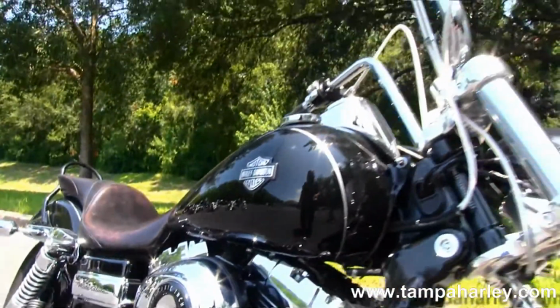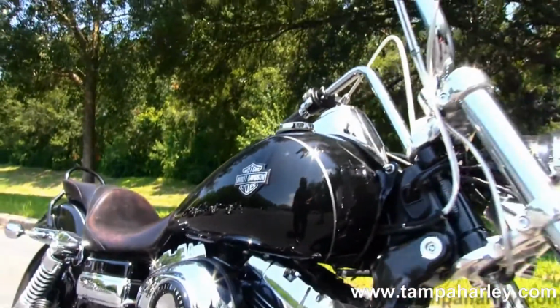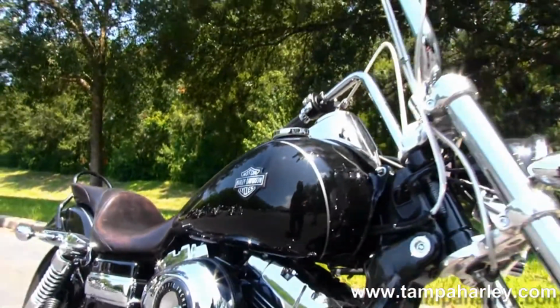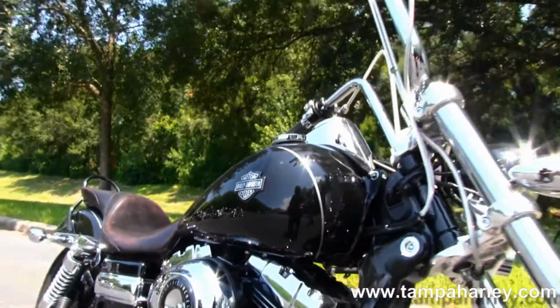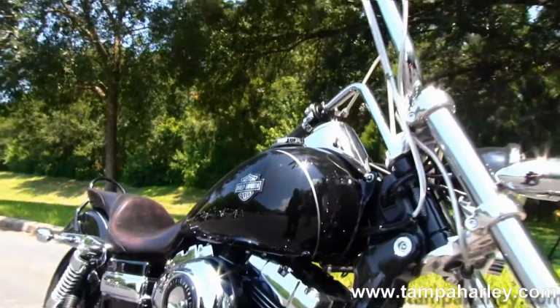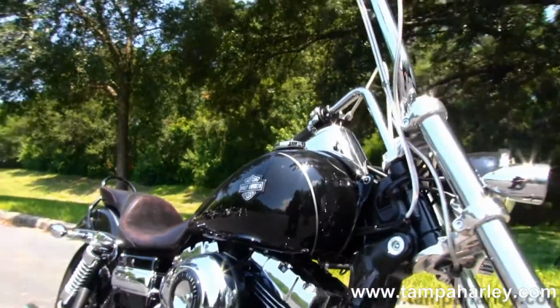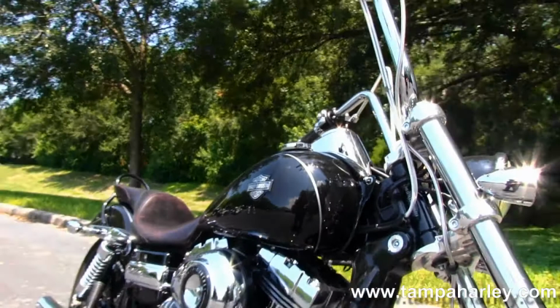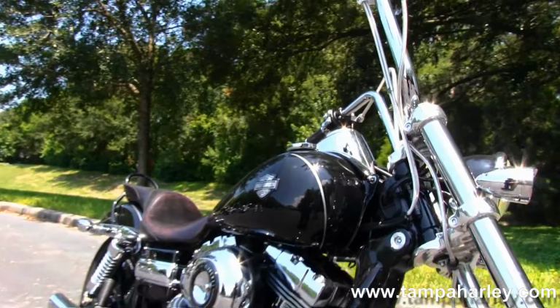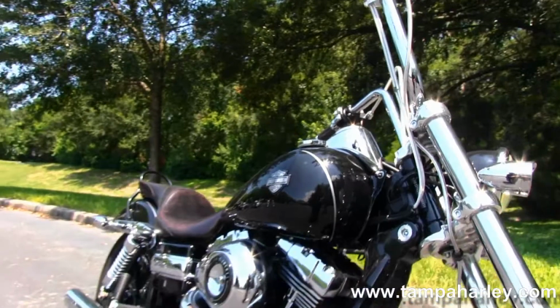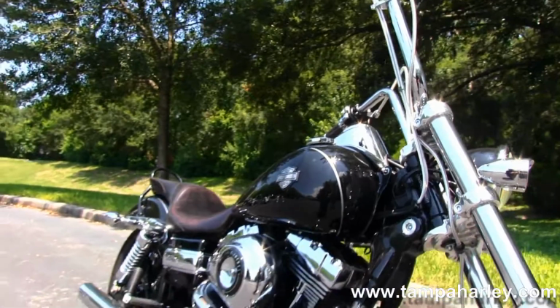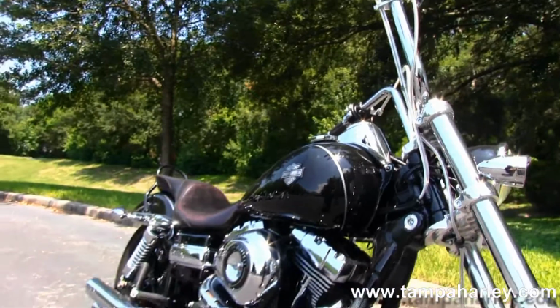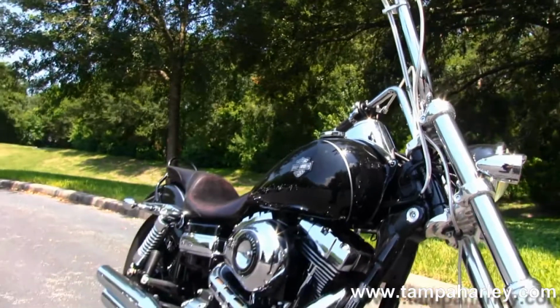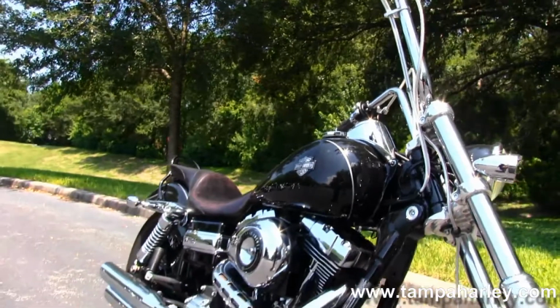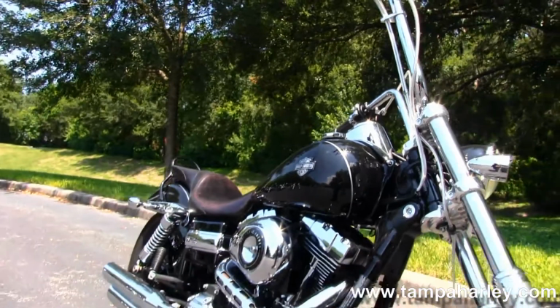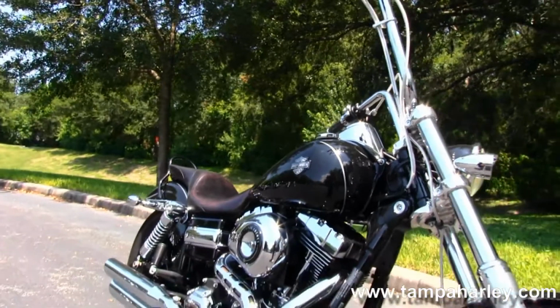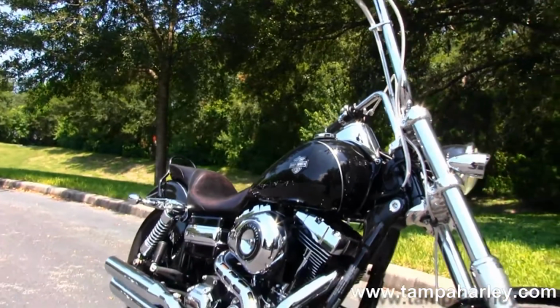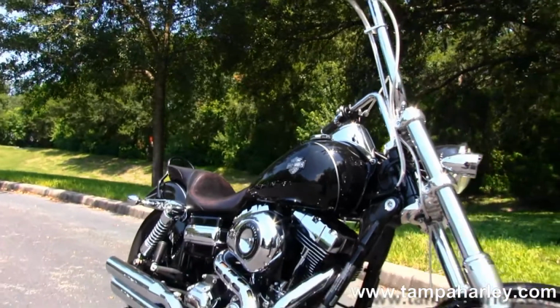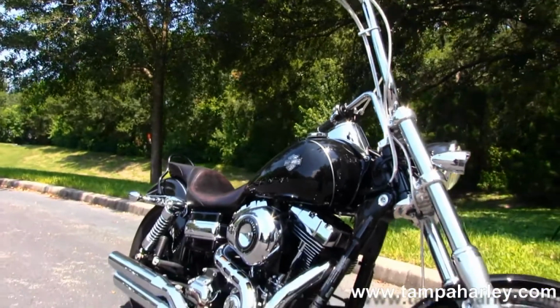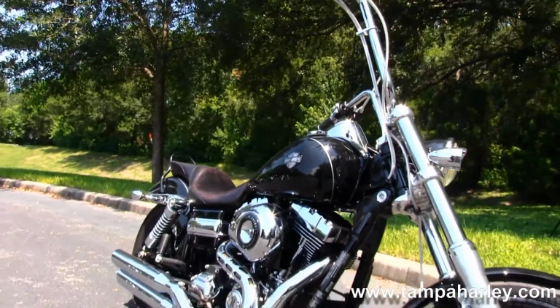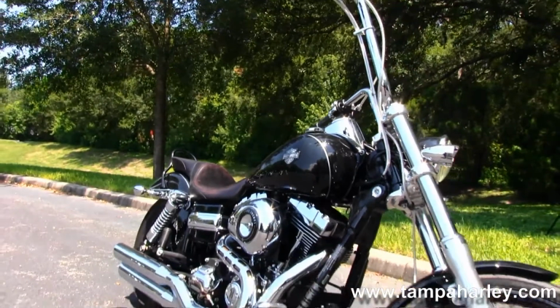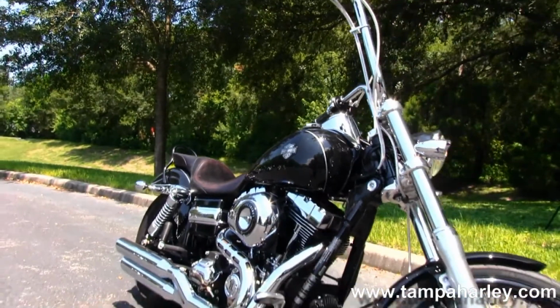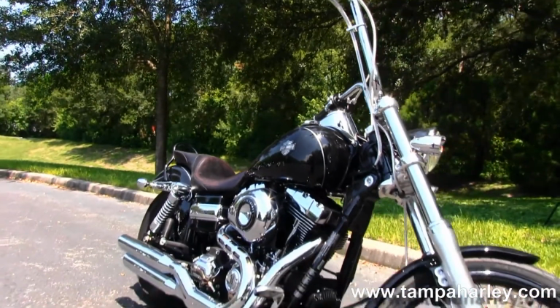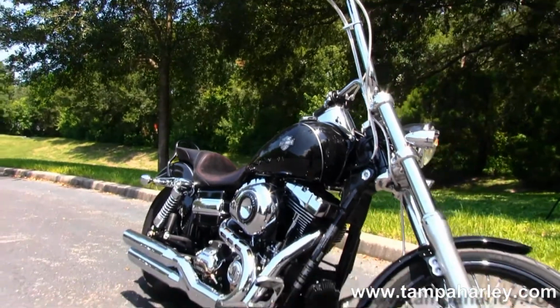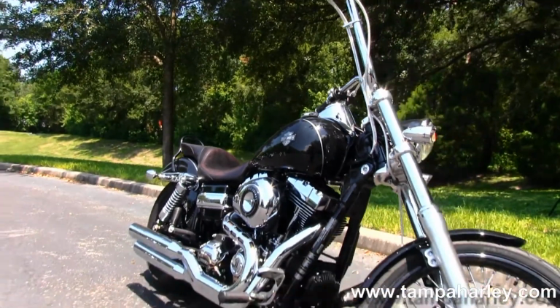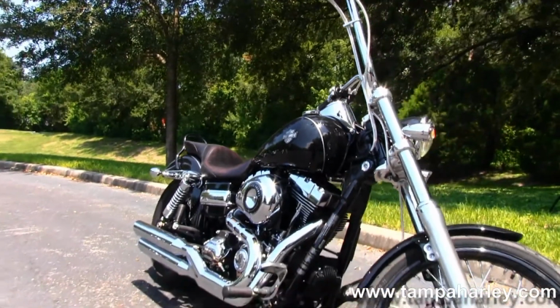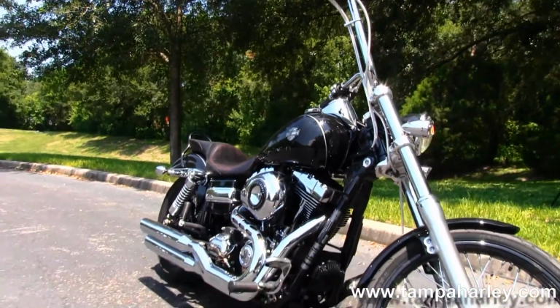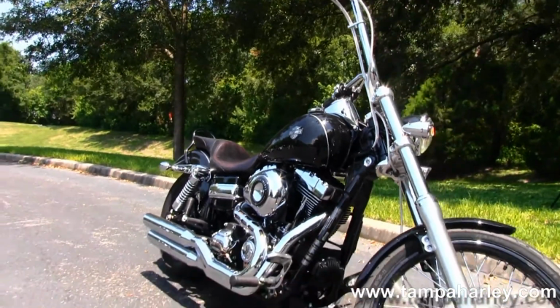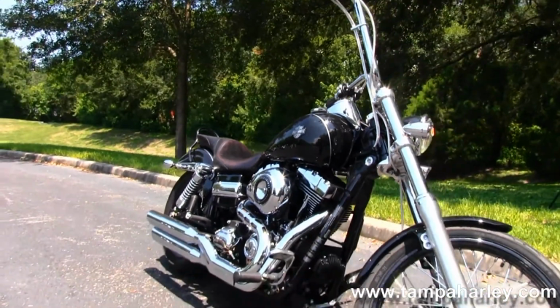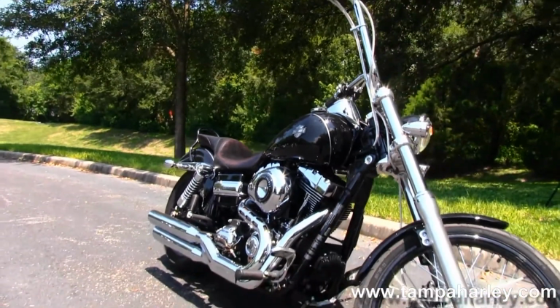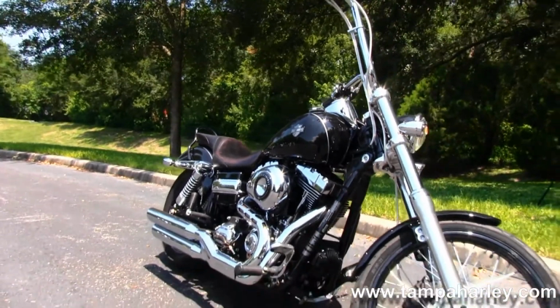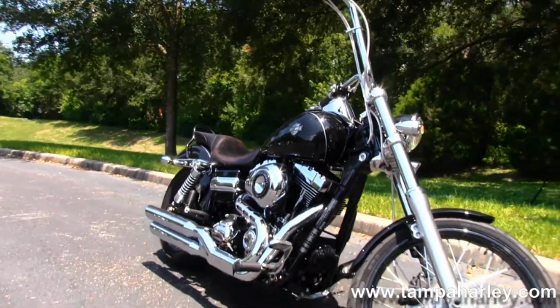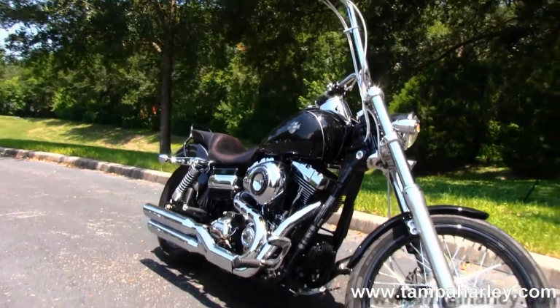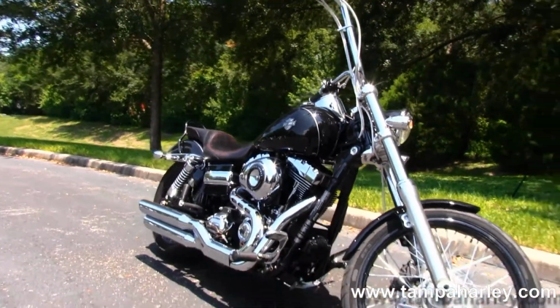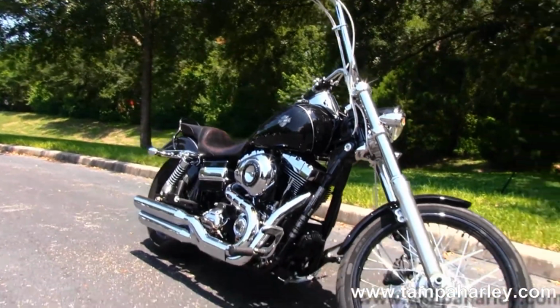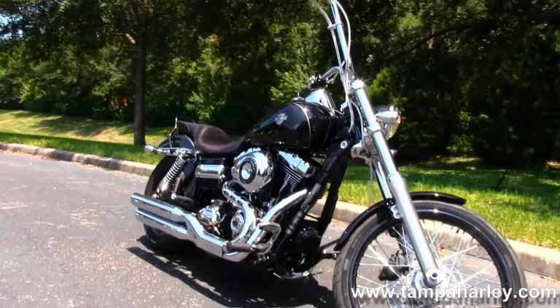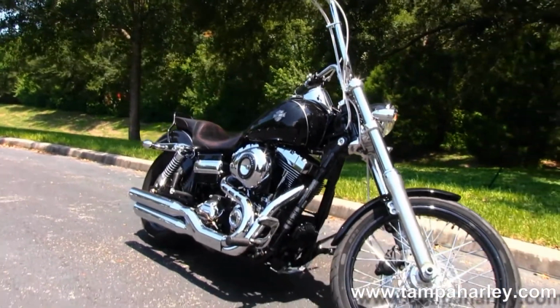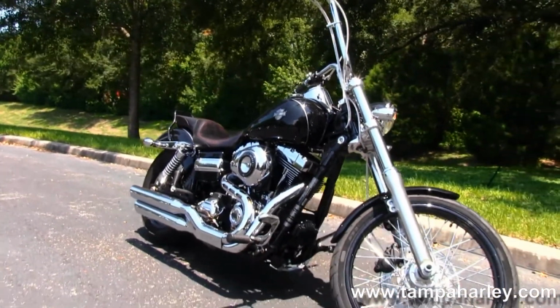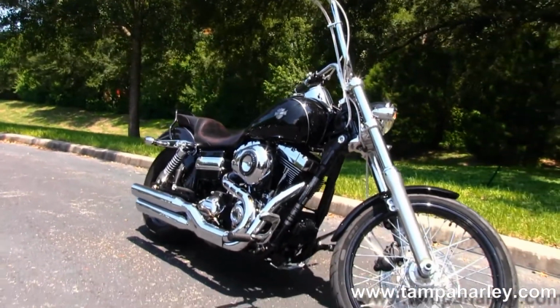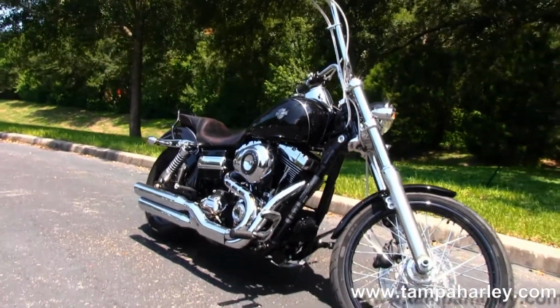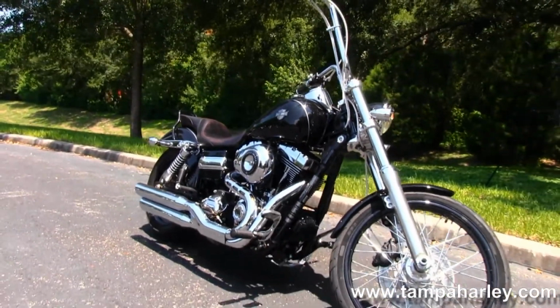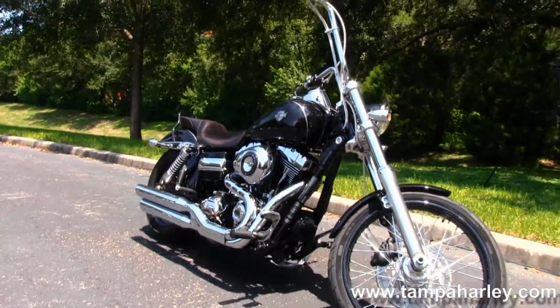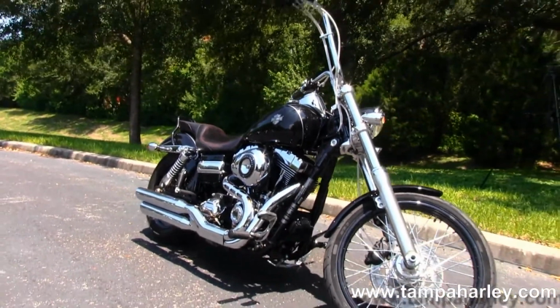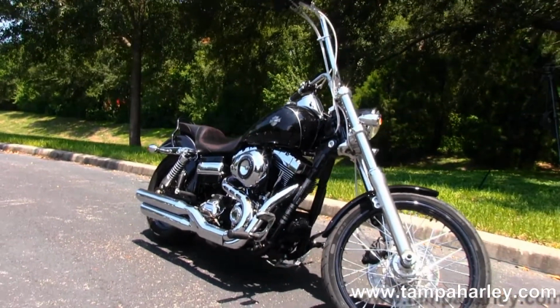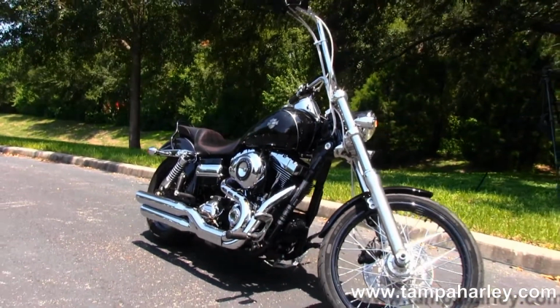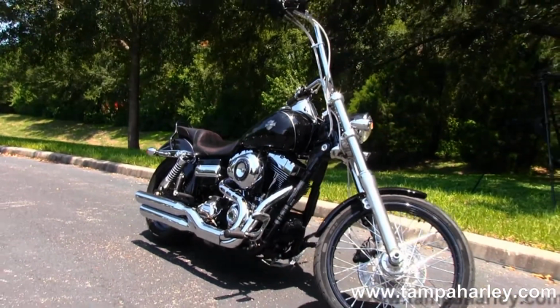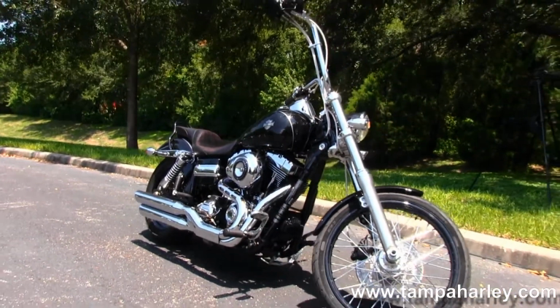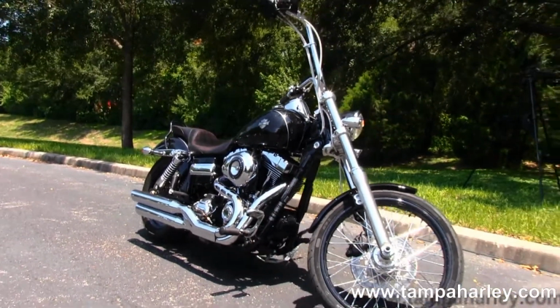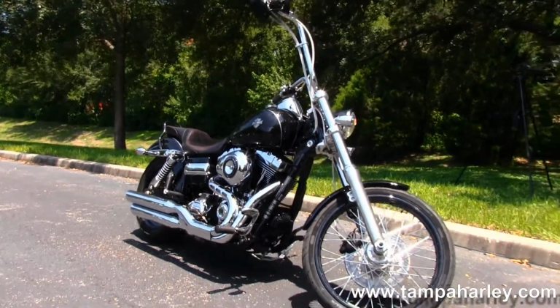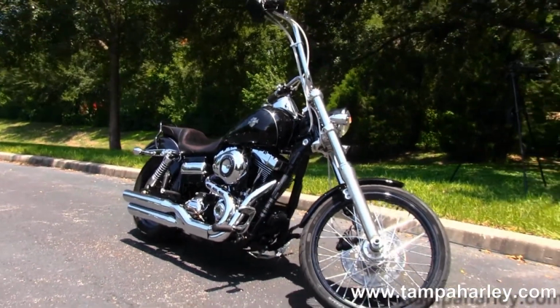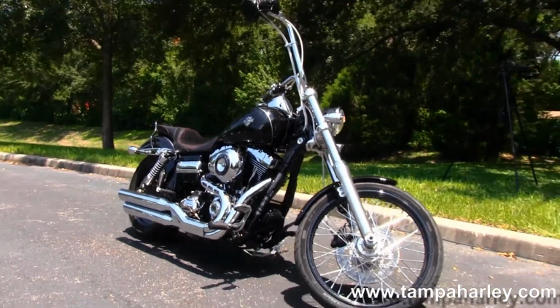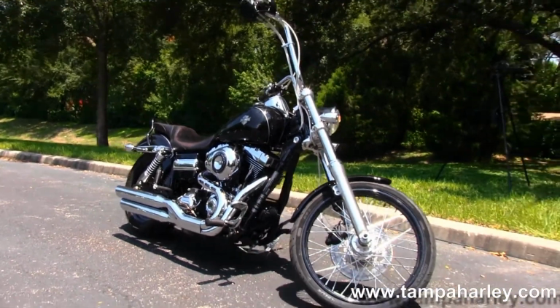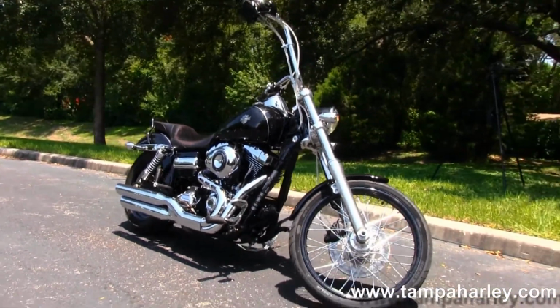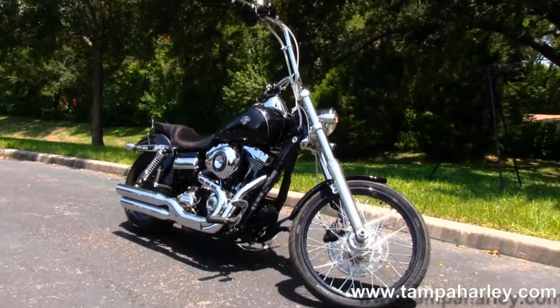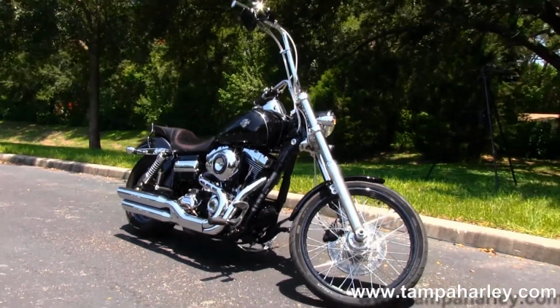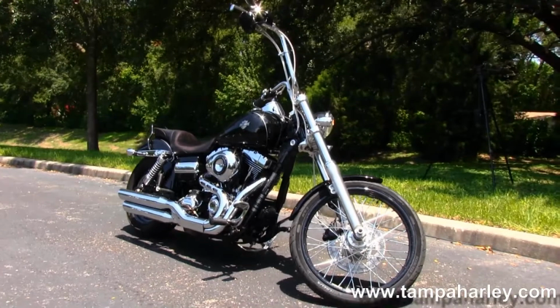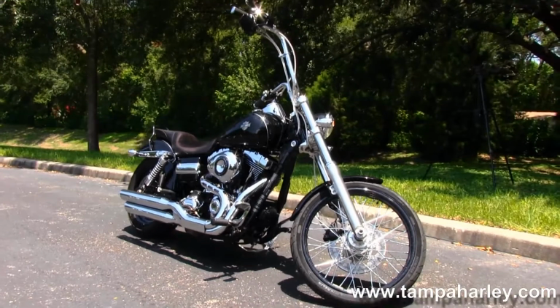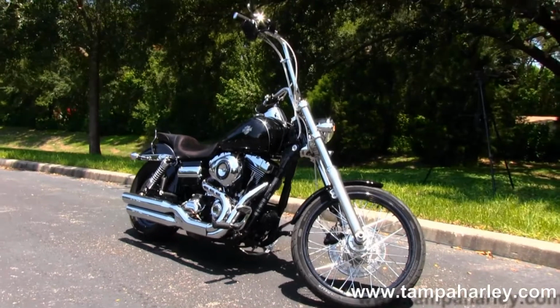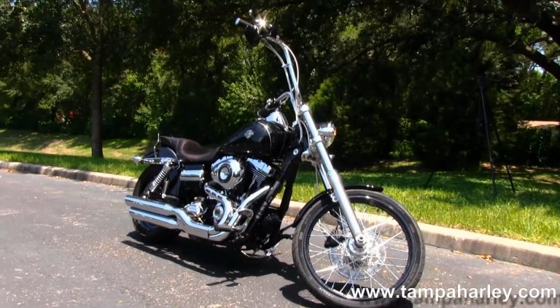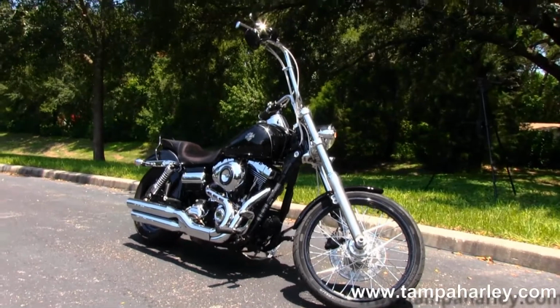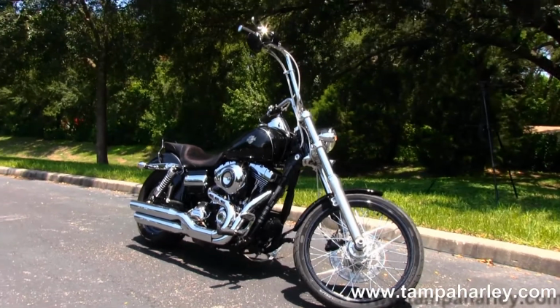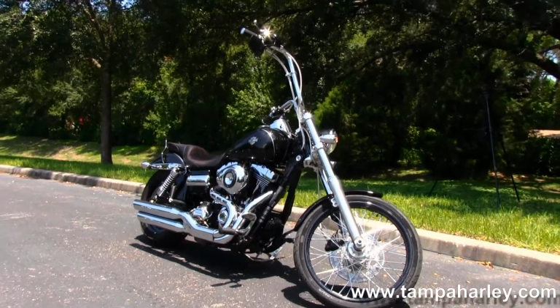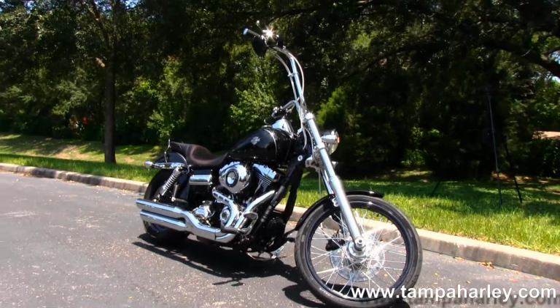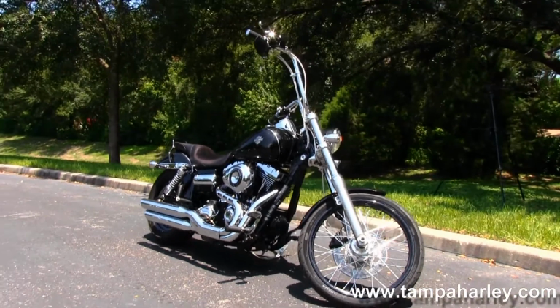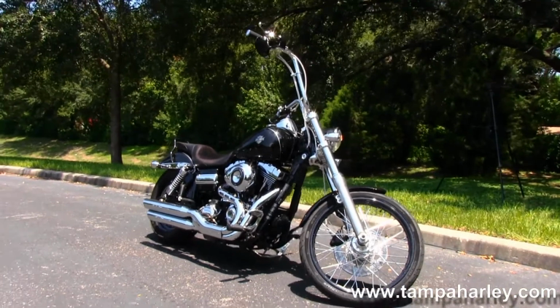We take anything on trade — import motorcycles, cars, campers, trucks, boats, RVs — you name it, we take it as long as we don't have to feed it.